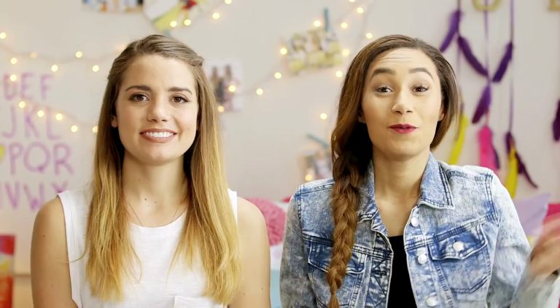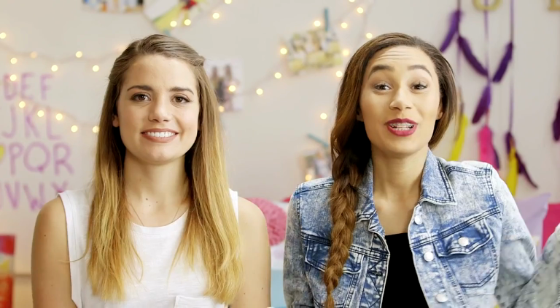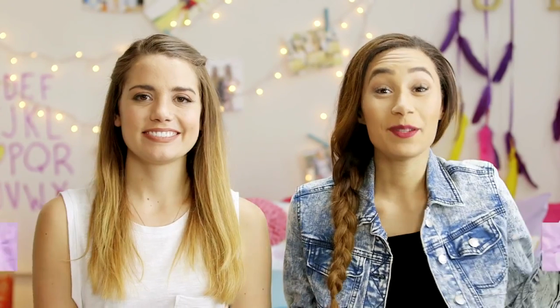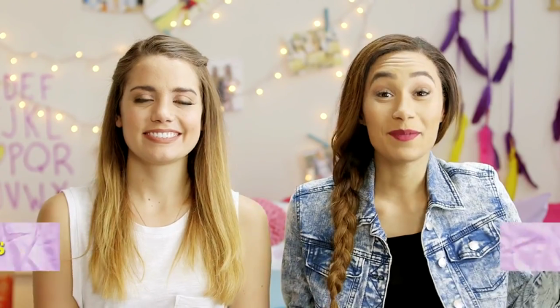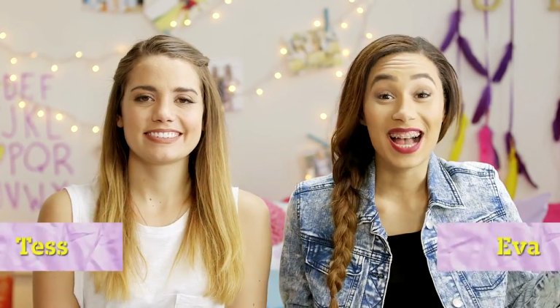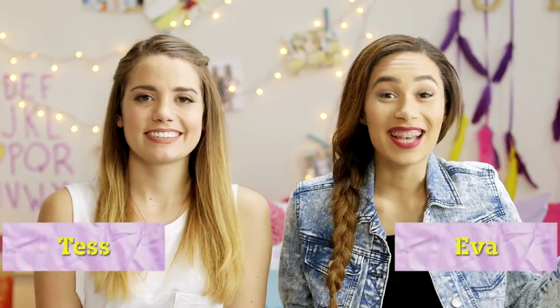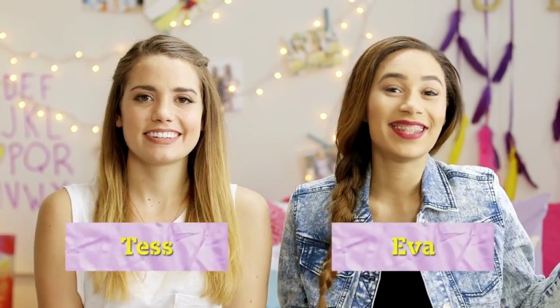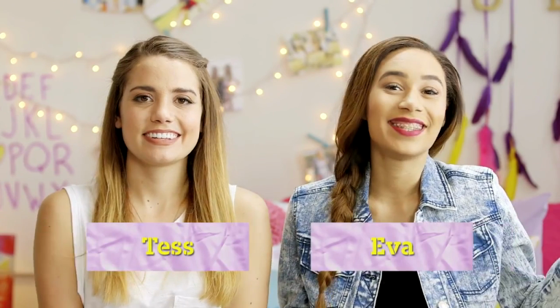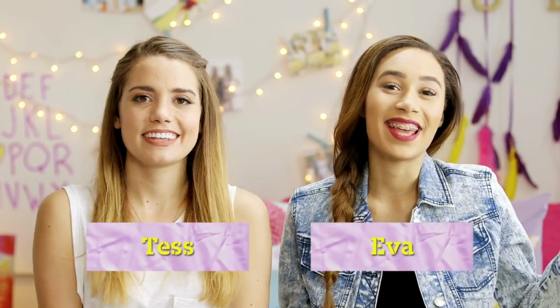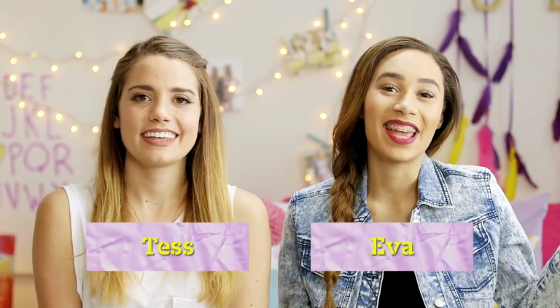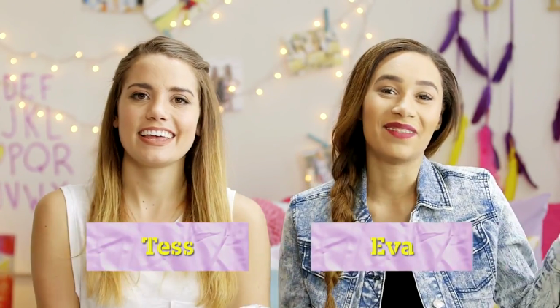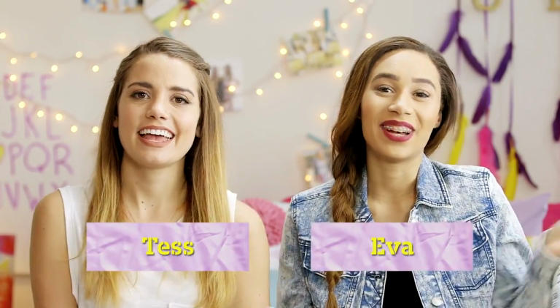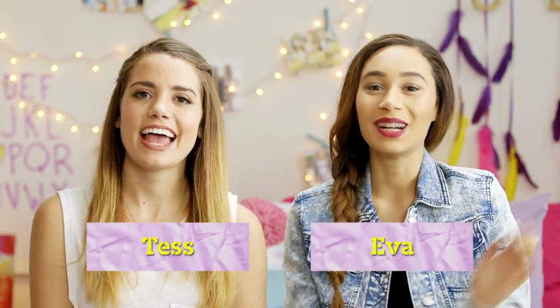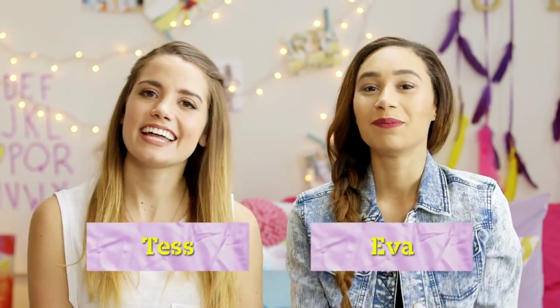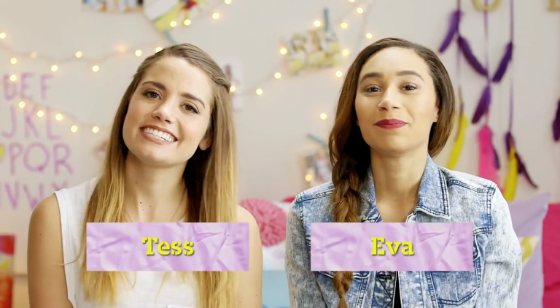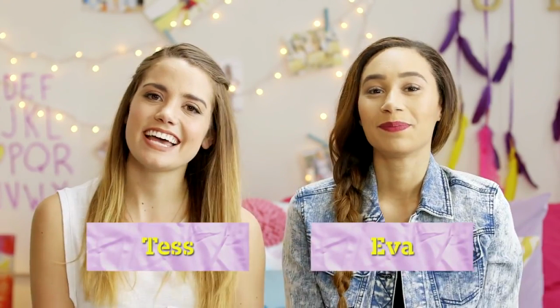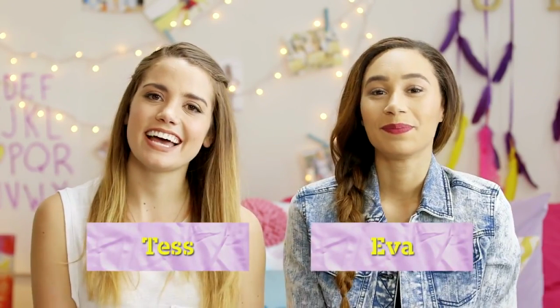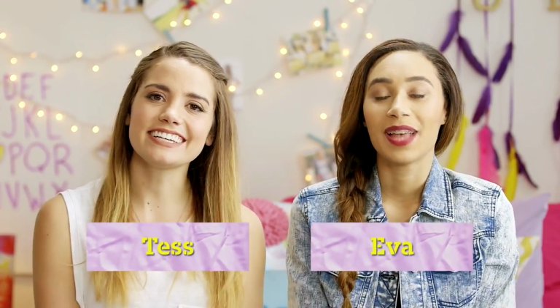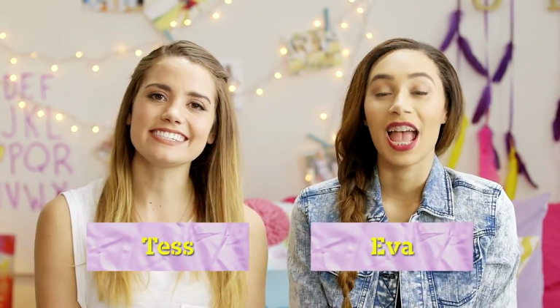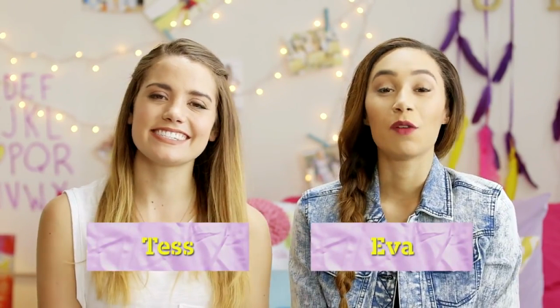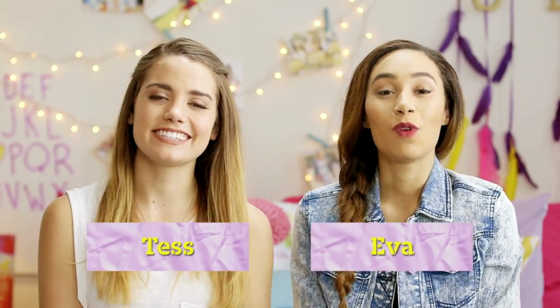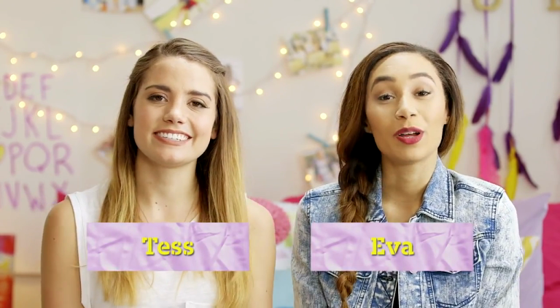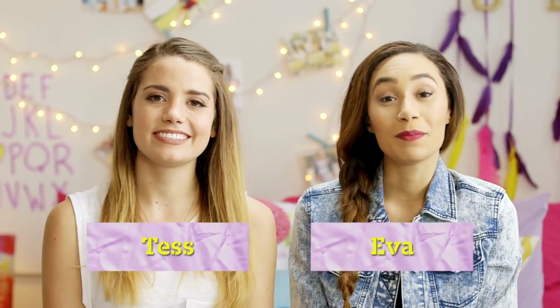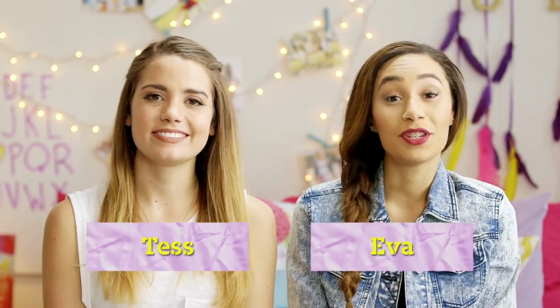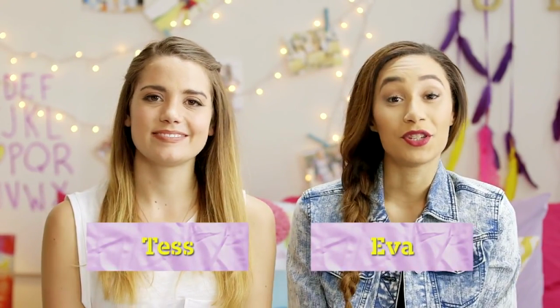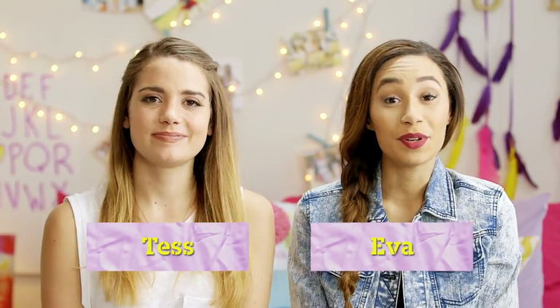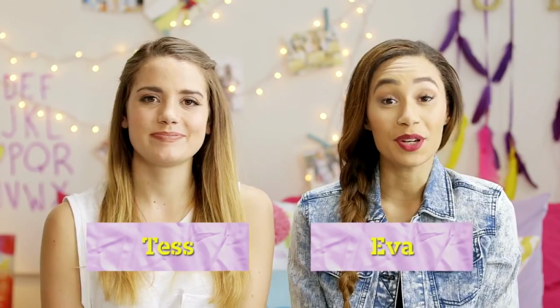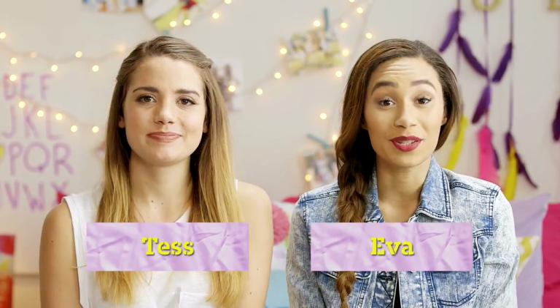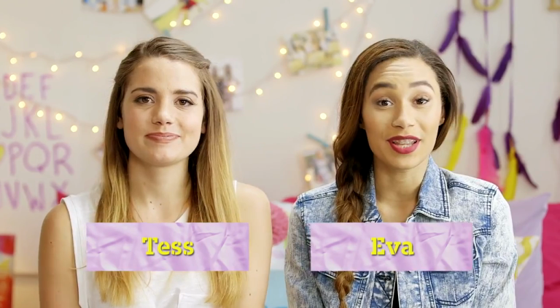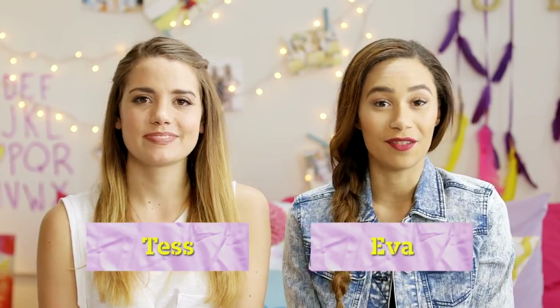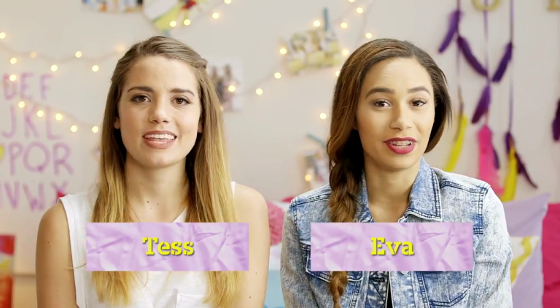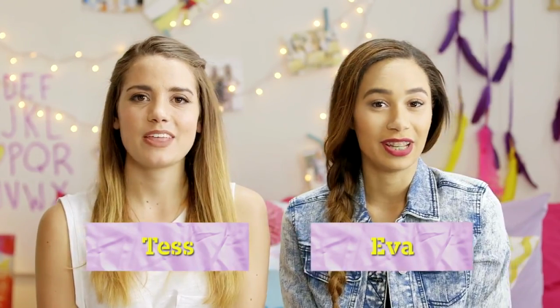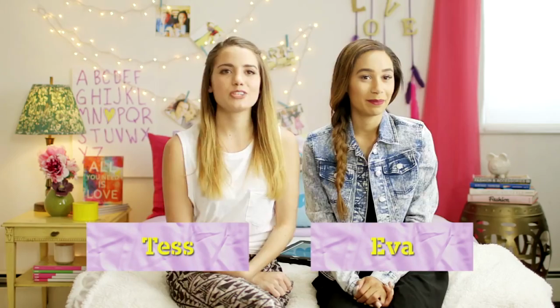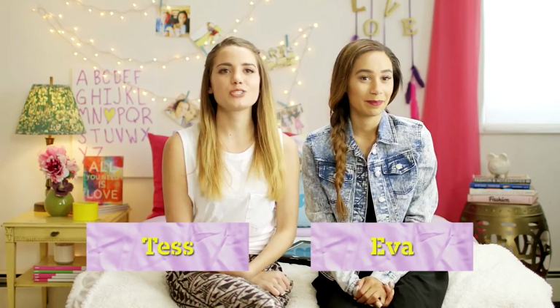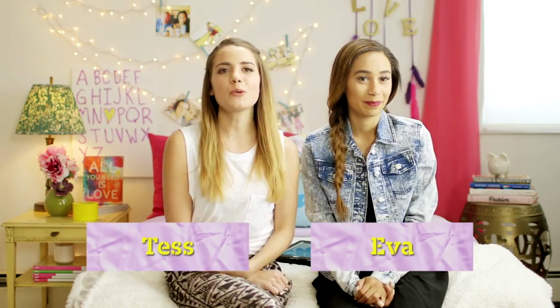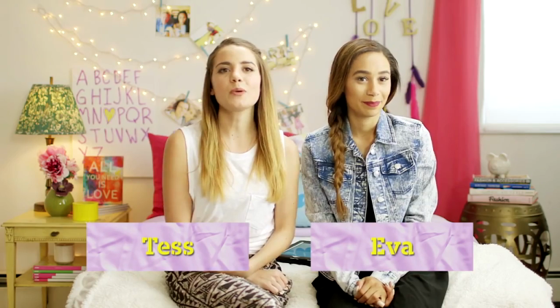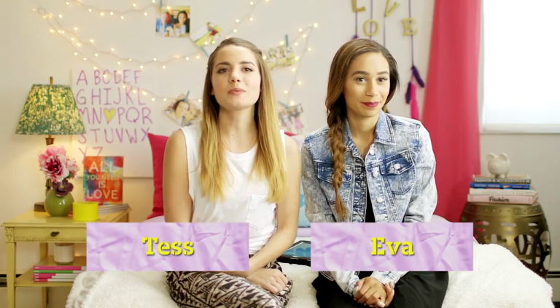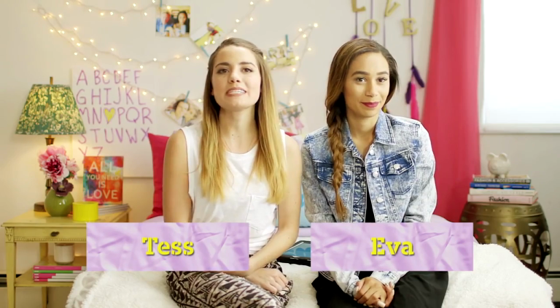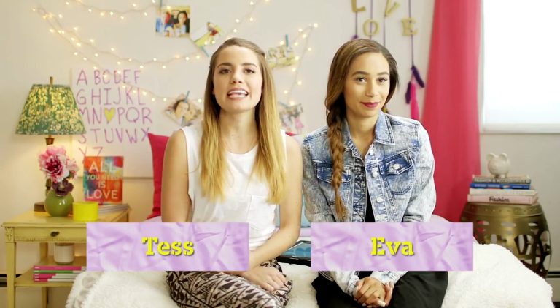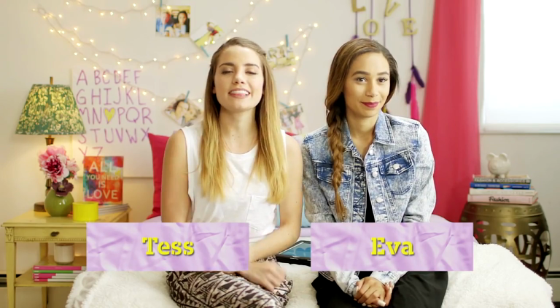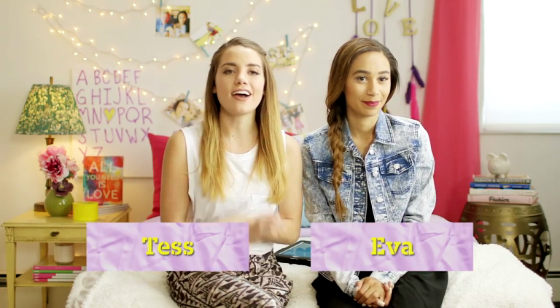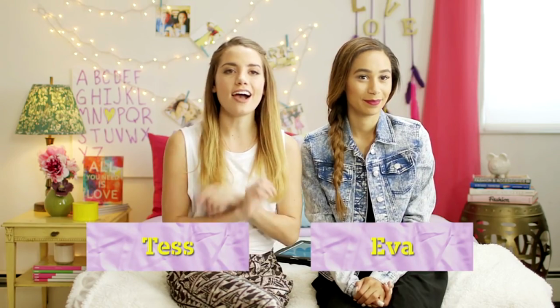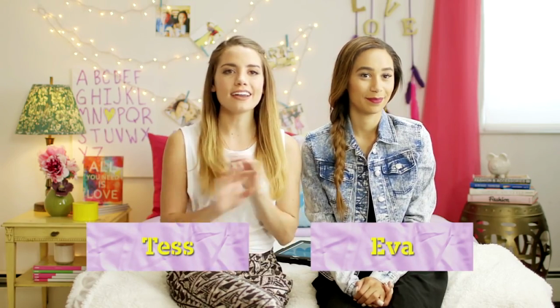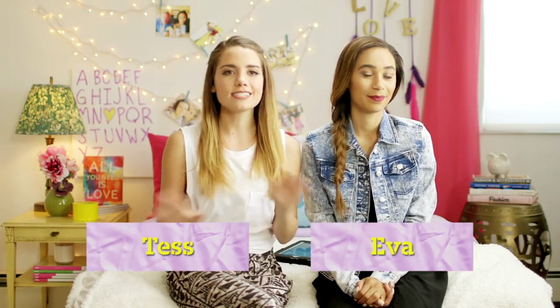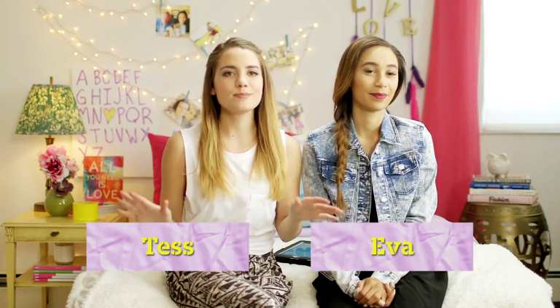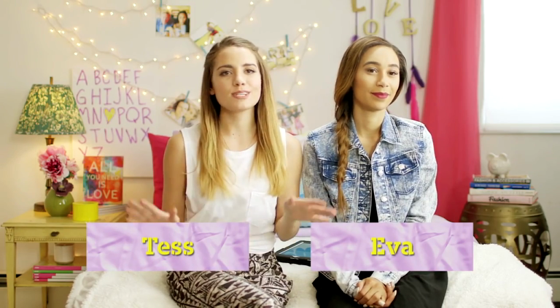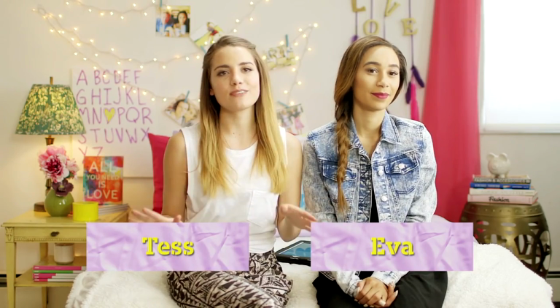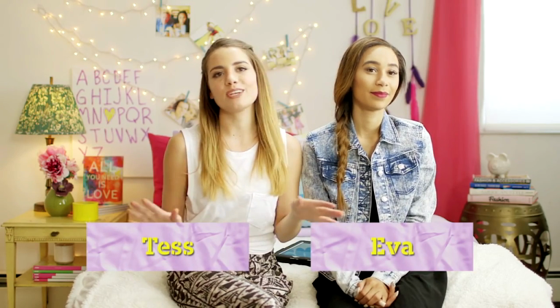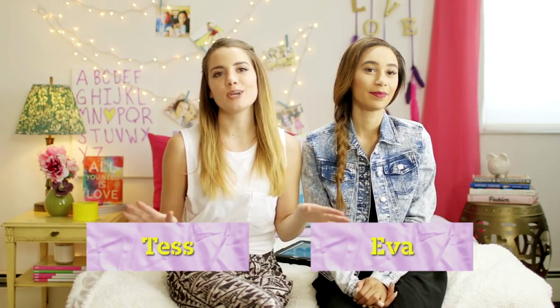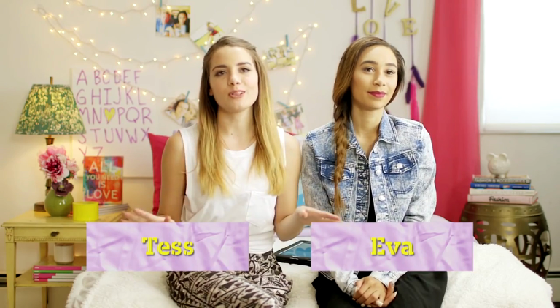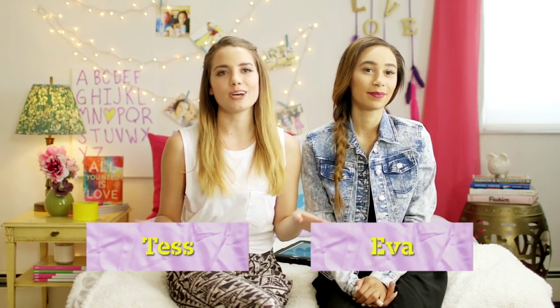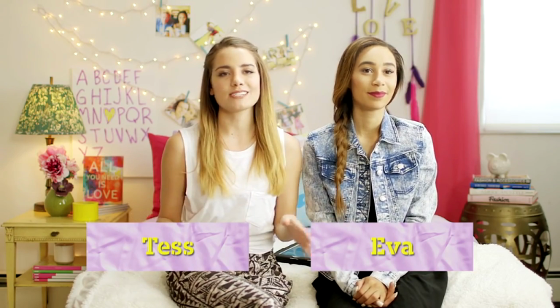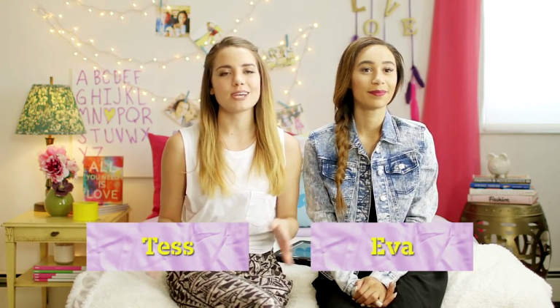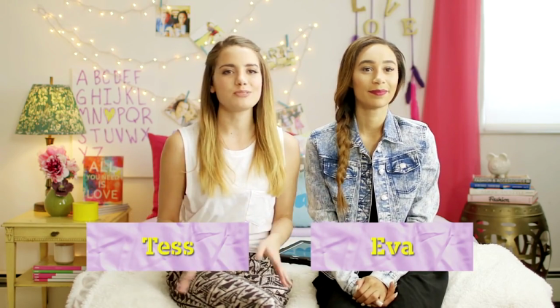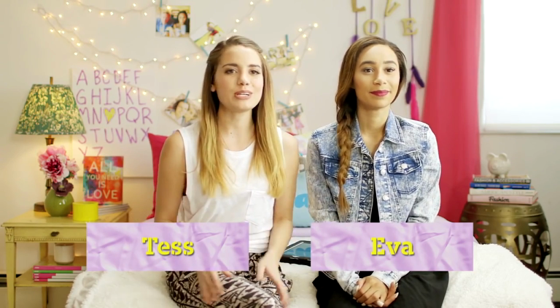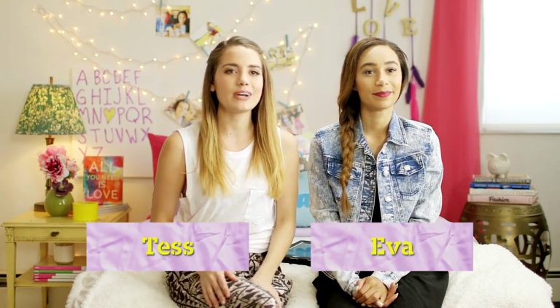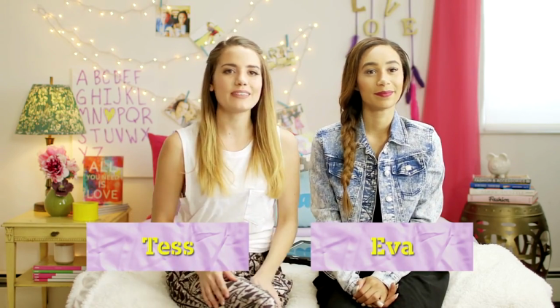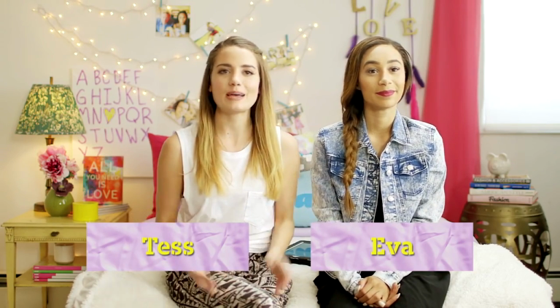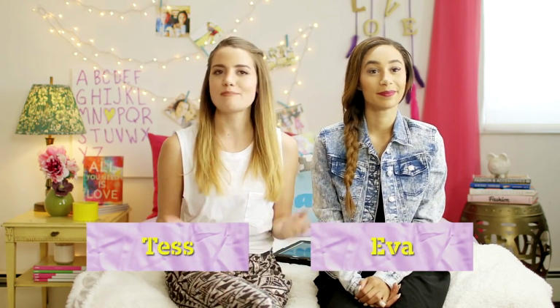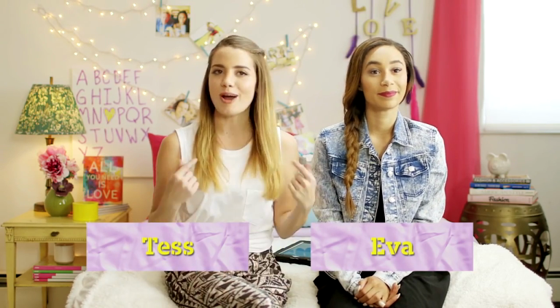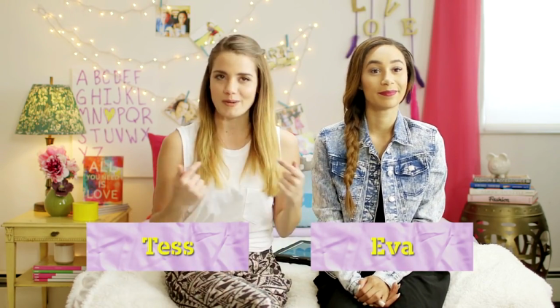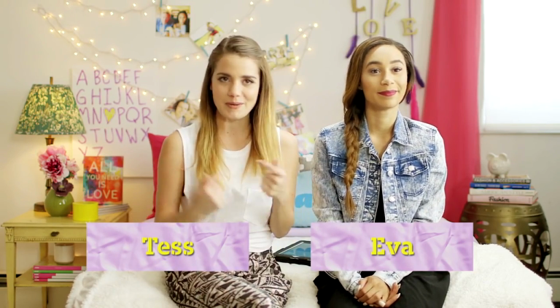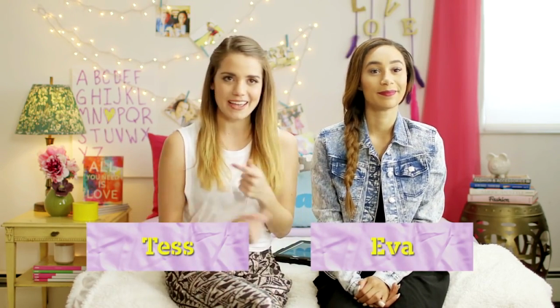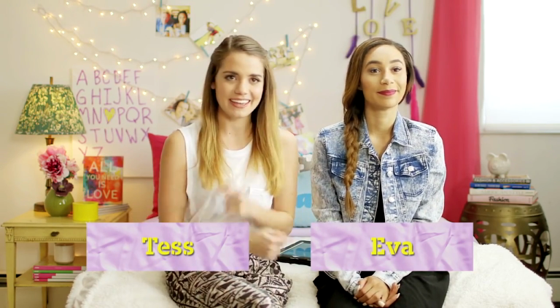What's up guys? It's Ava. And Tess. And welcome to Do It Your Selfie, the show where we take the hottest music video looks and recreate them our way.